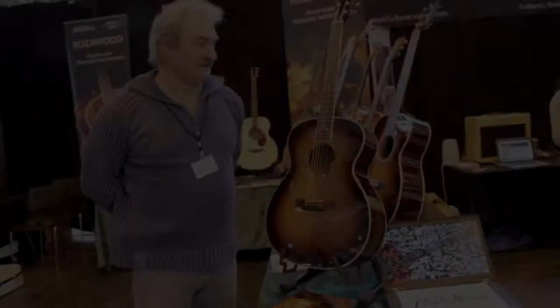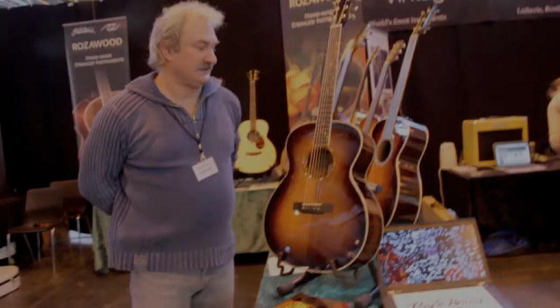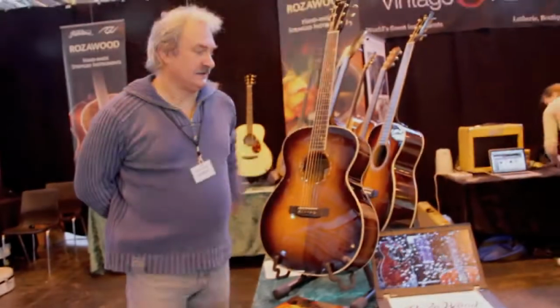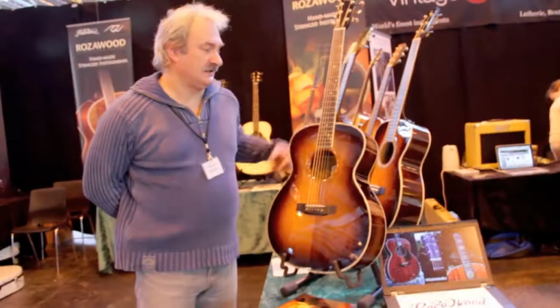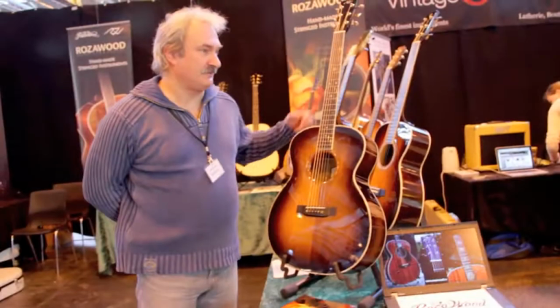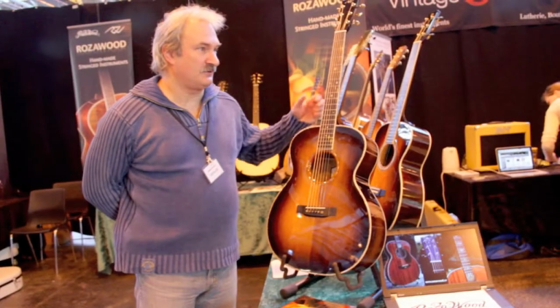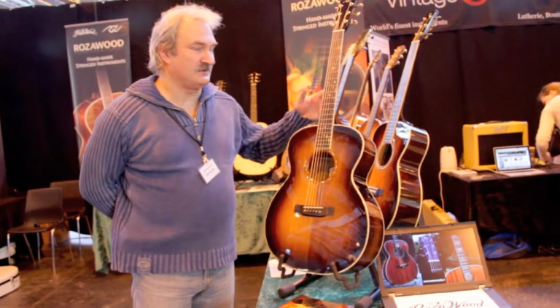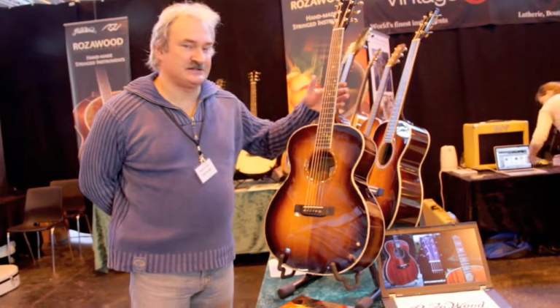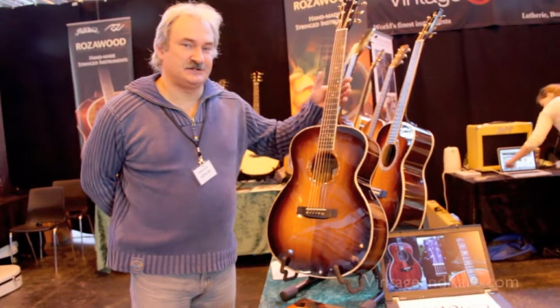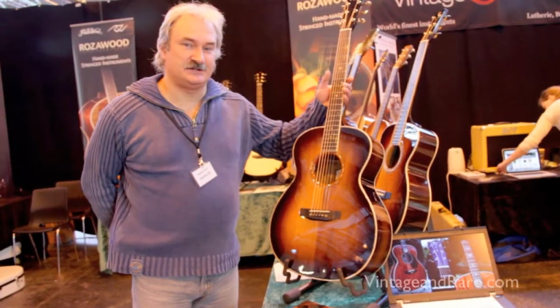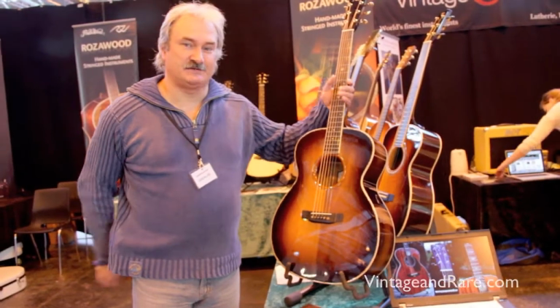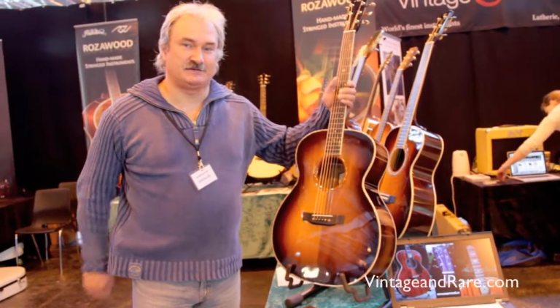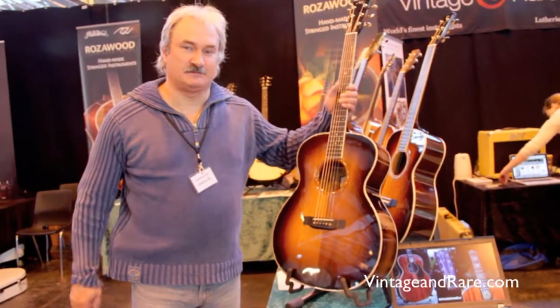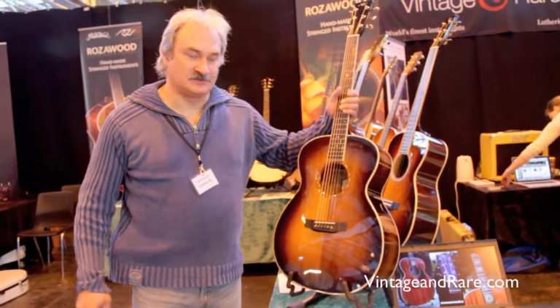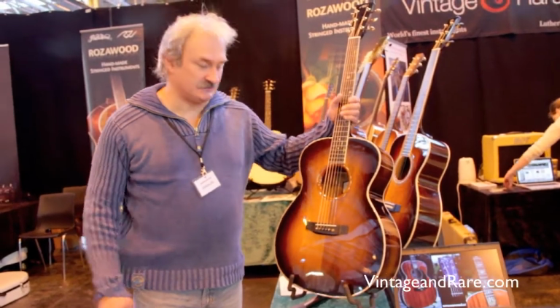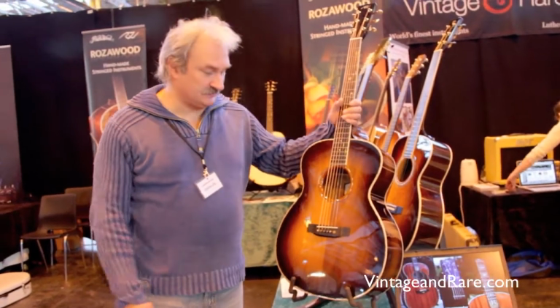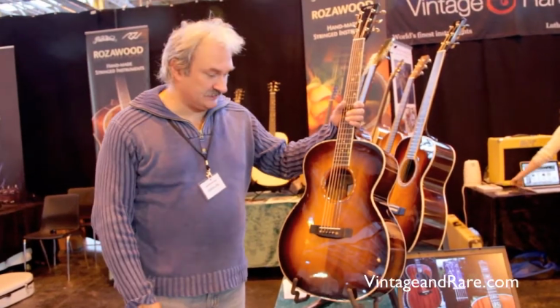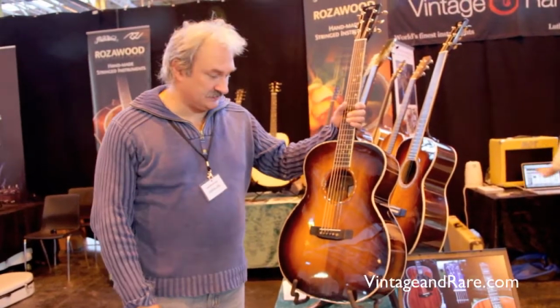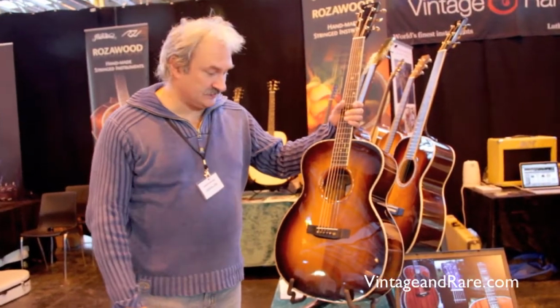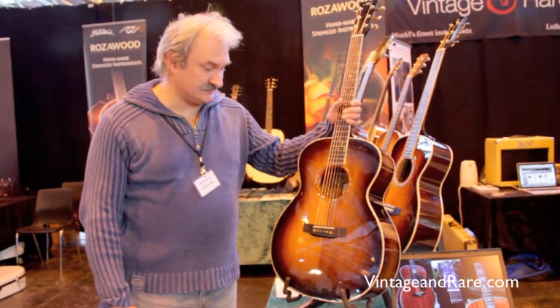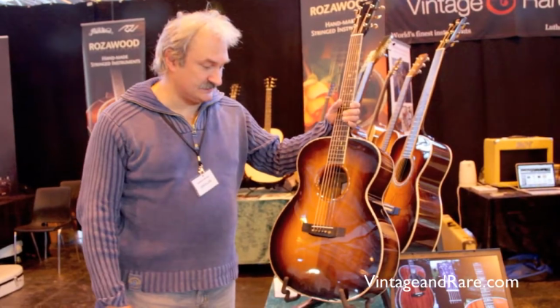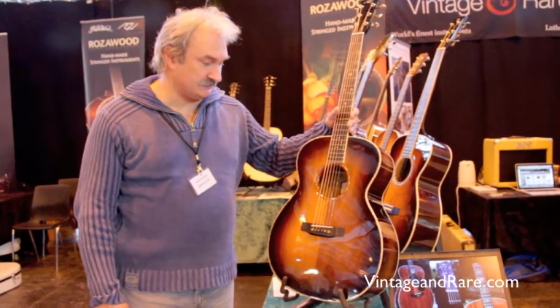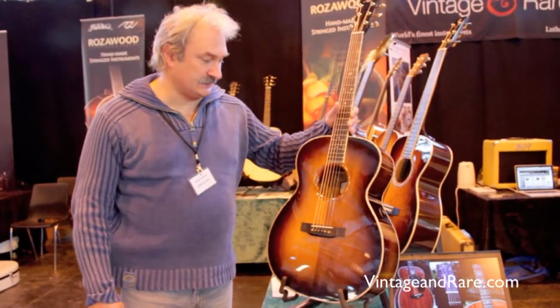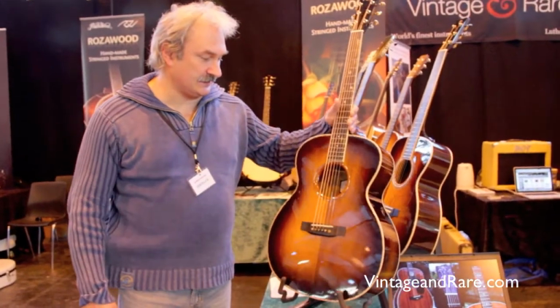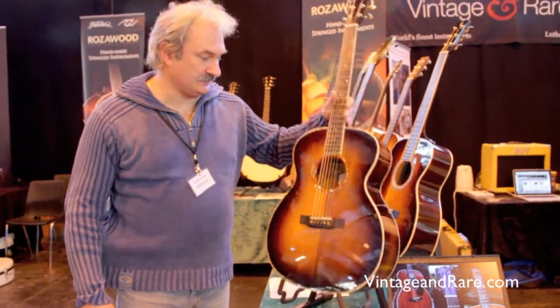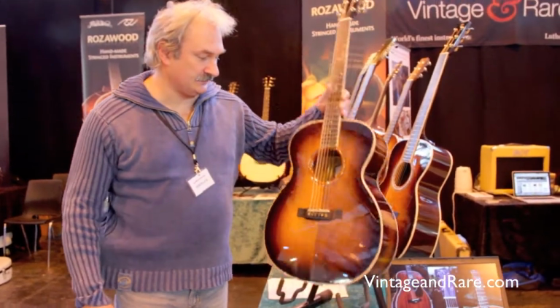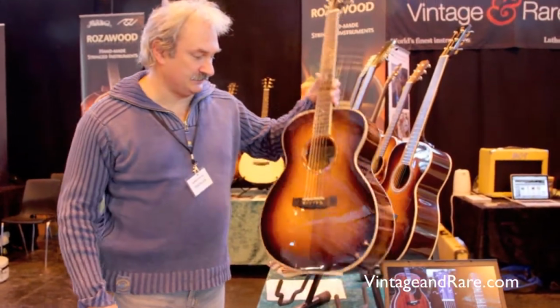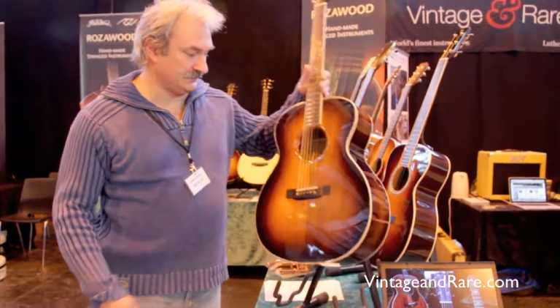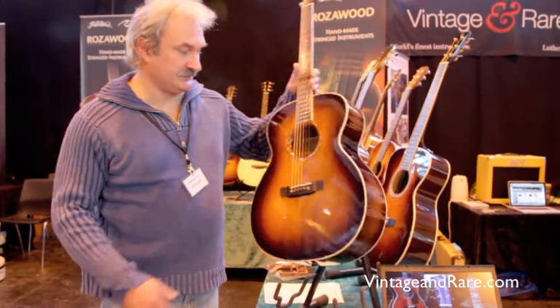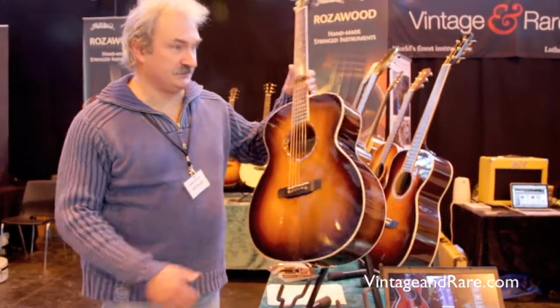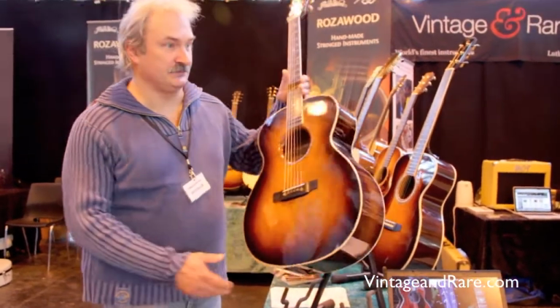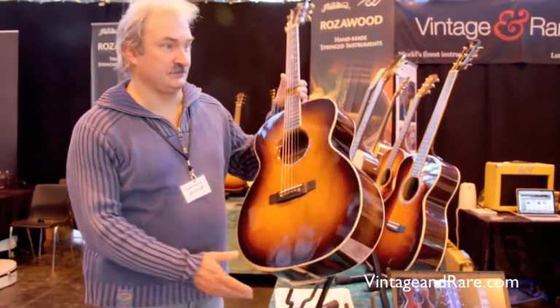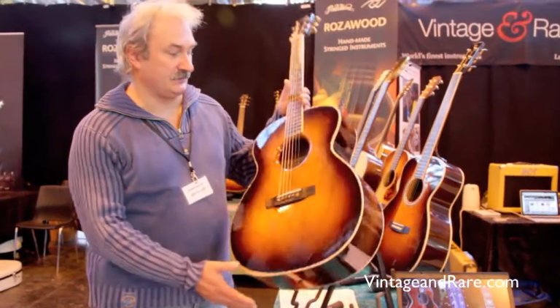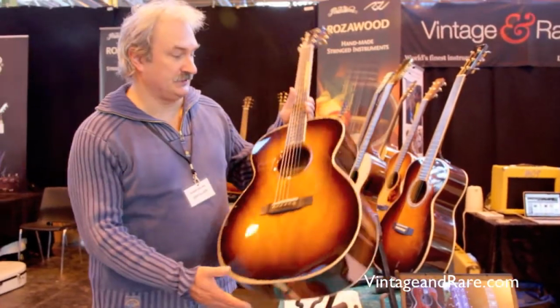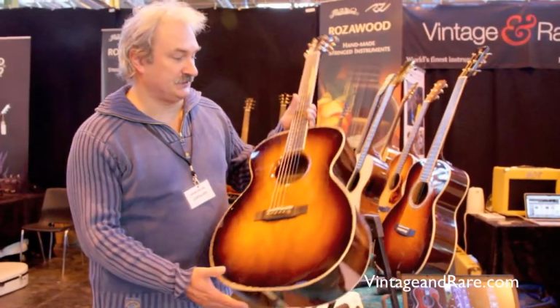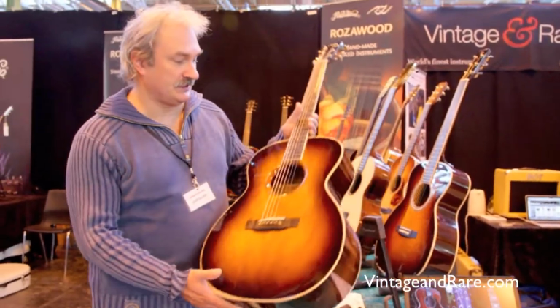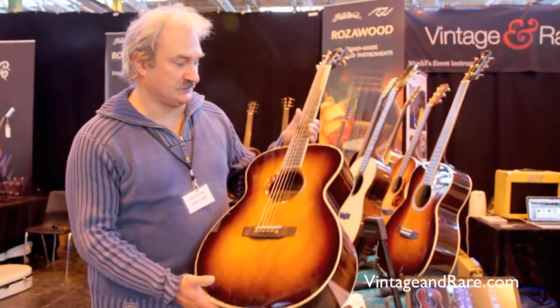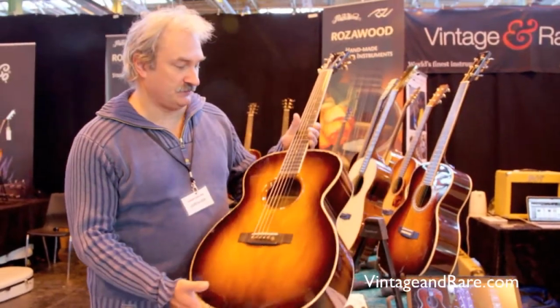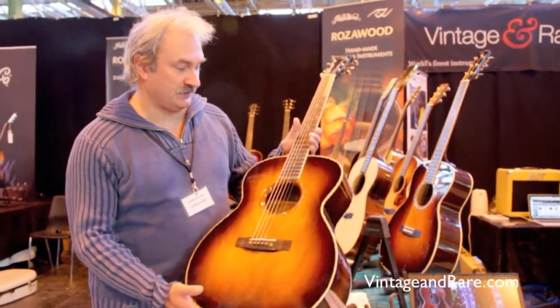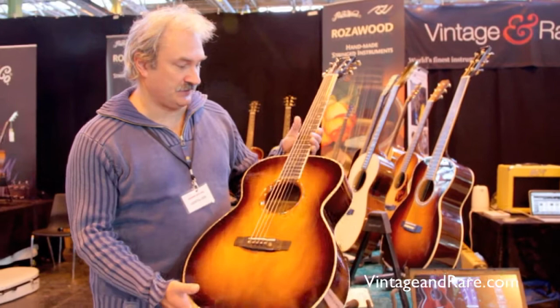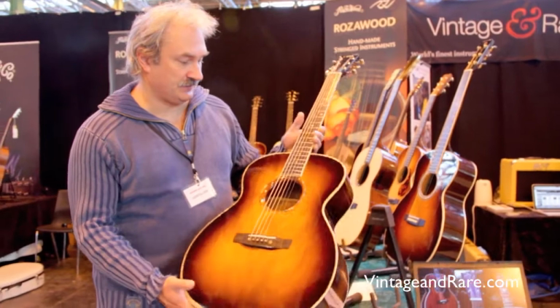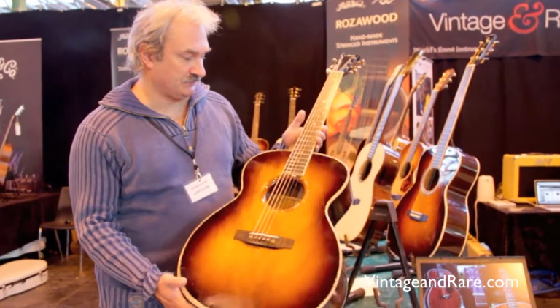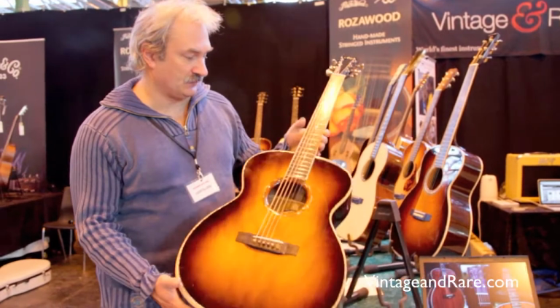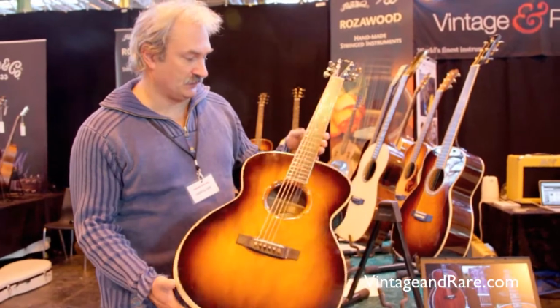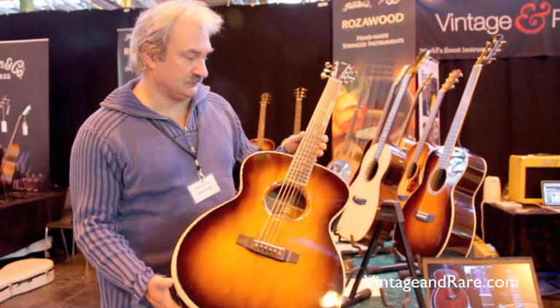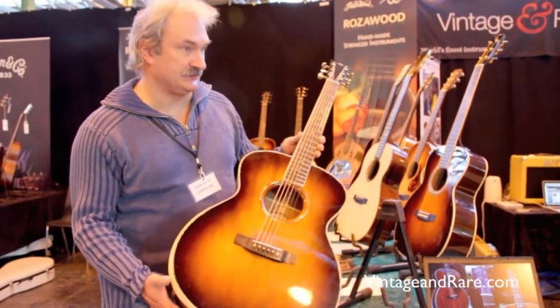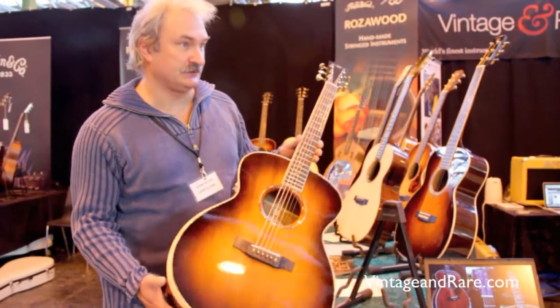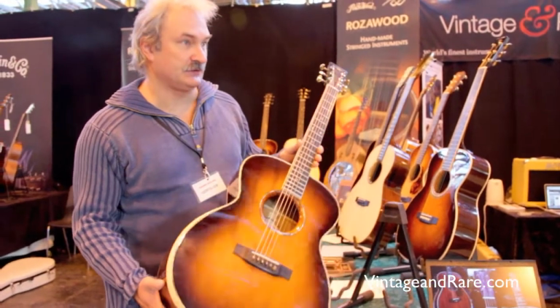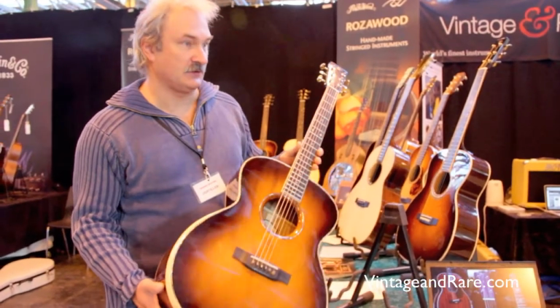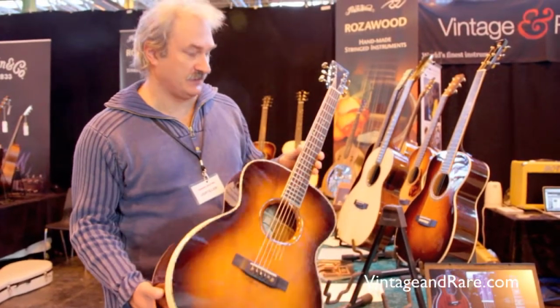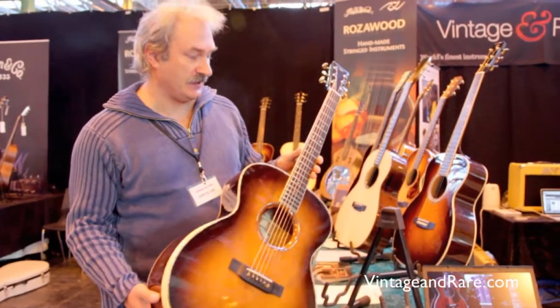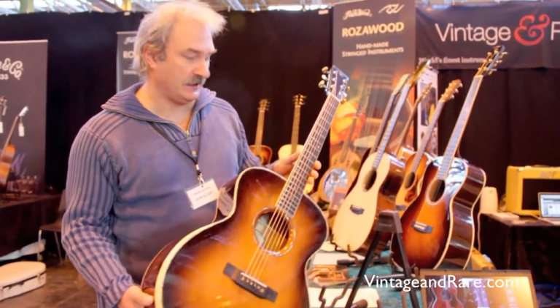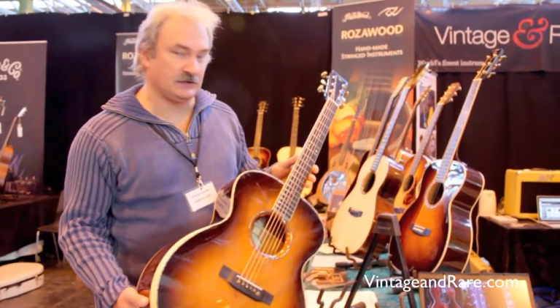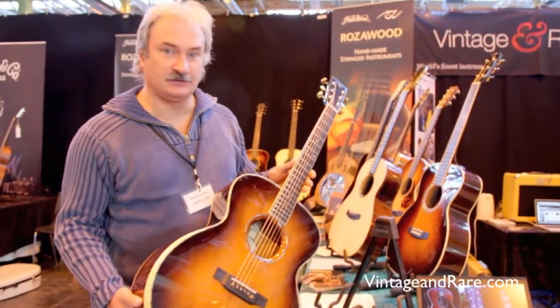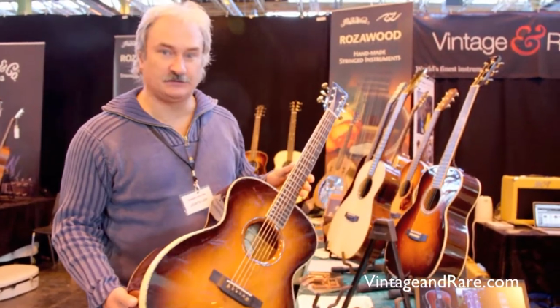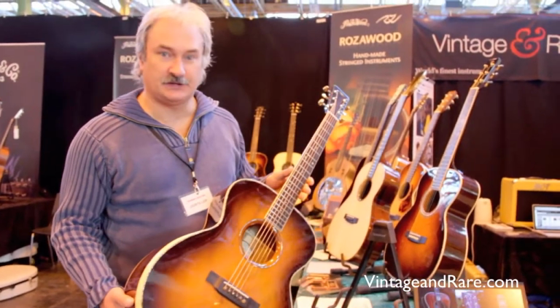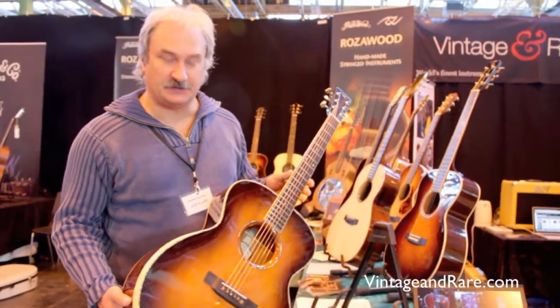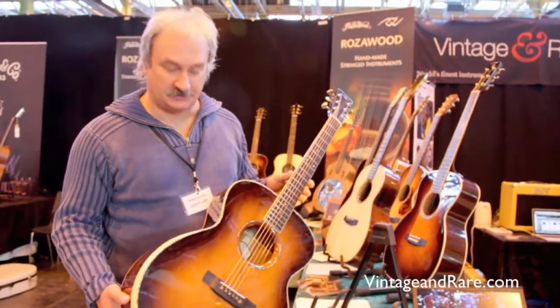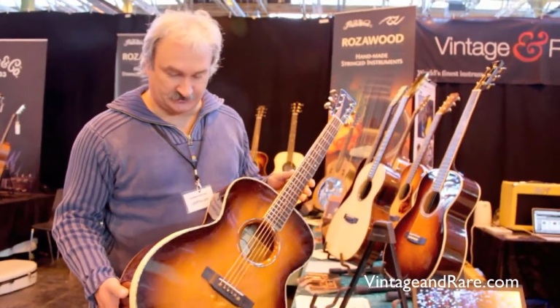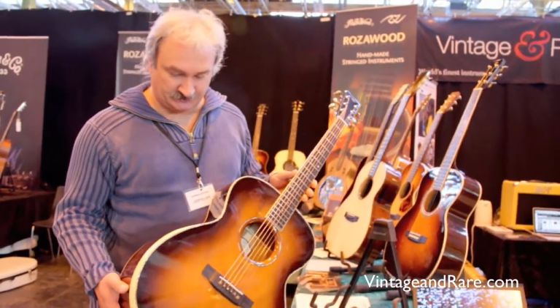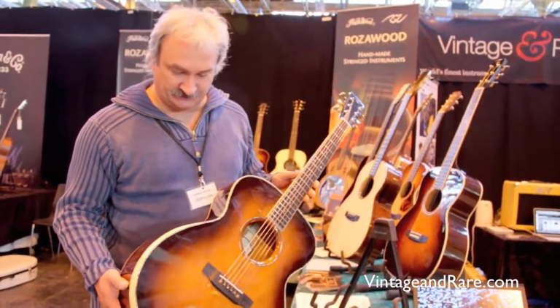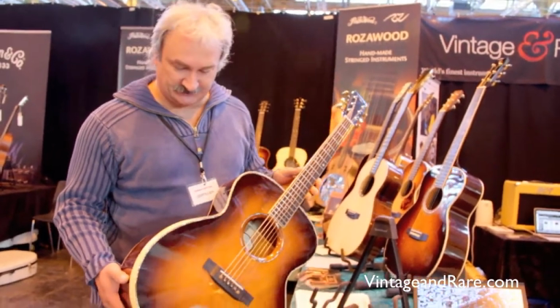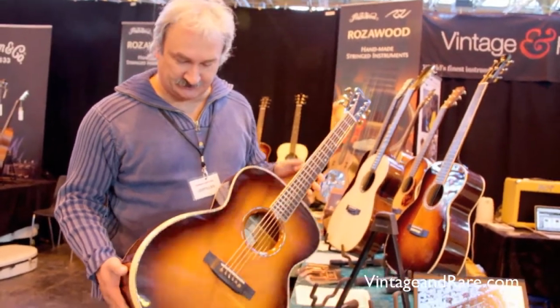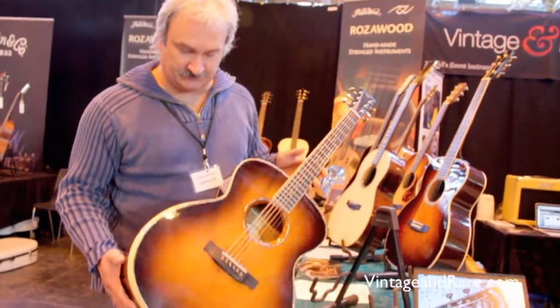I'm Roman Zejcik from Rosavook Guitars and I would like to introduce you to a few guitars we brought to Copenhagen to the Guitar Show Festival.